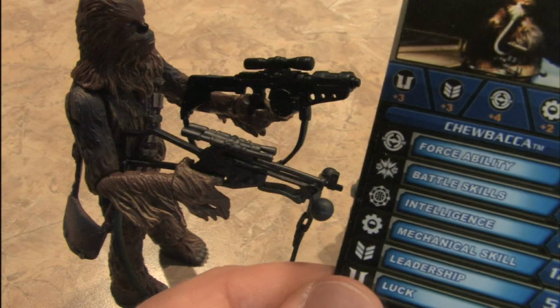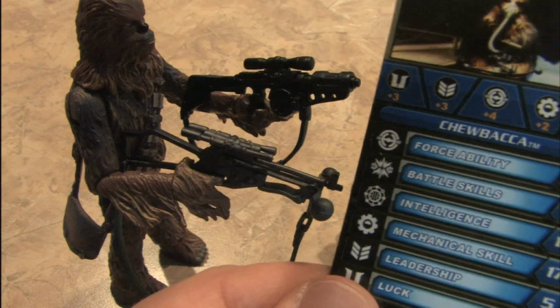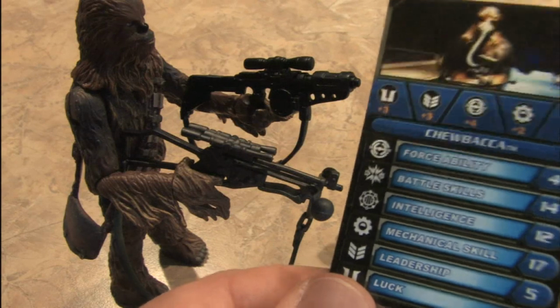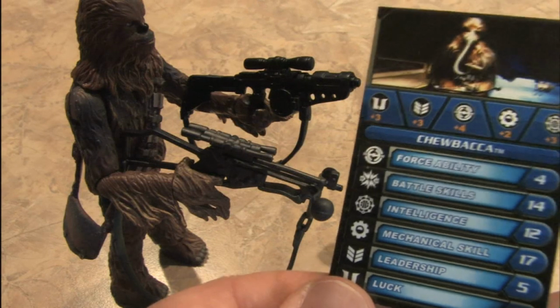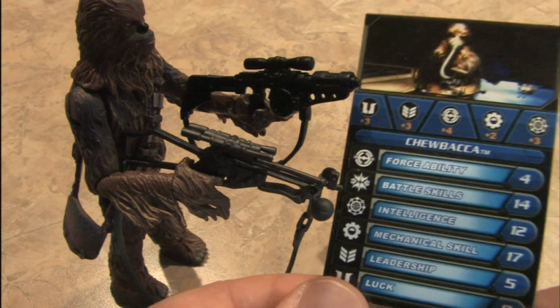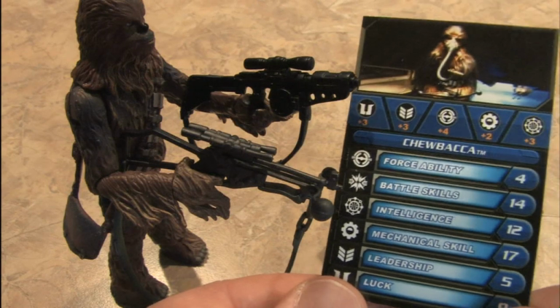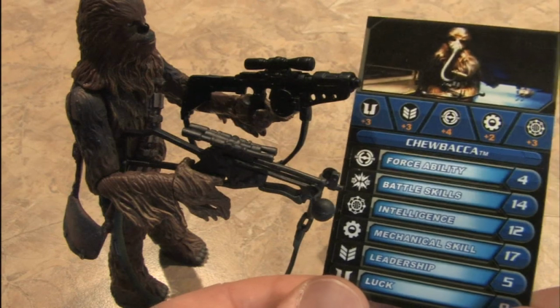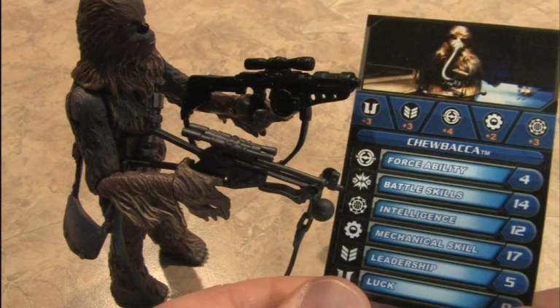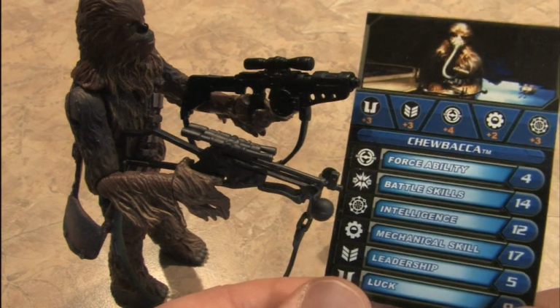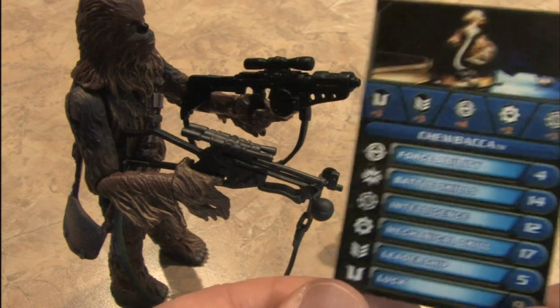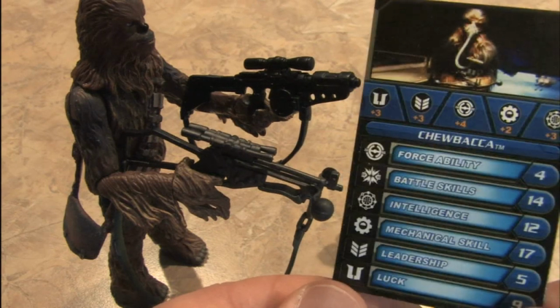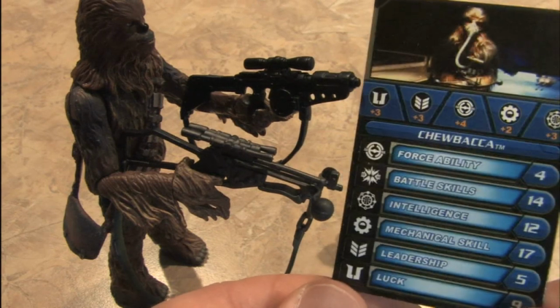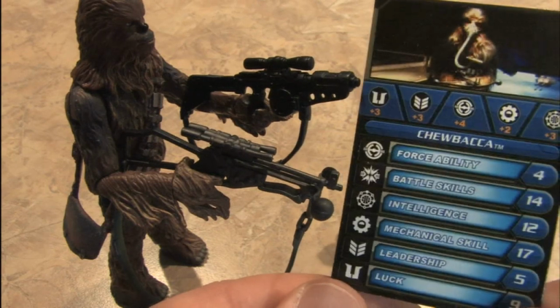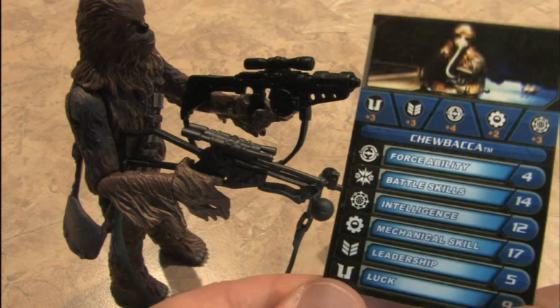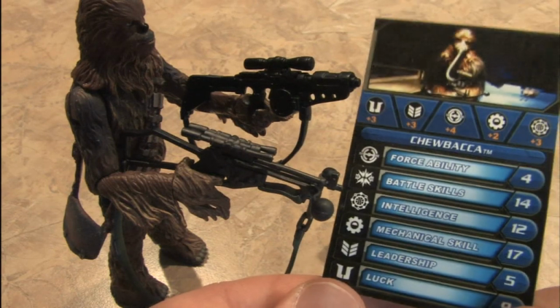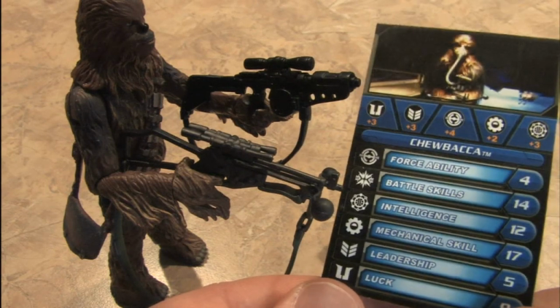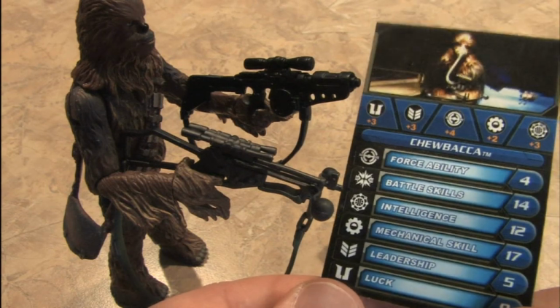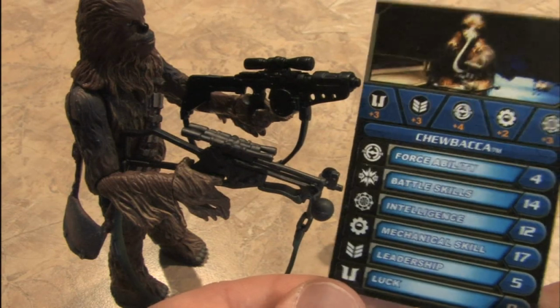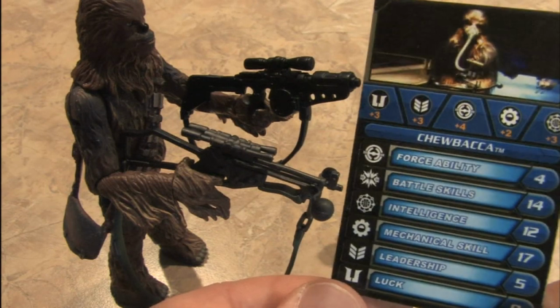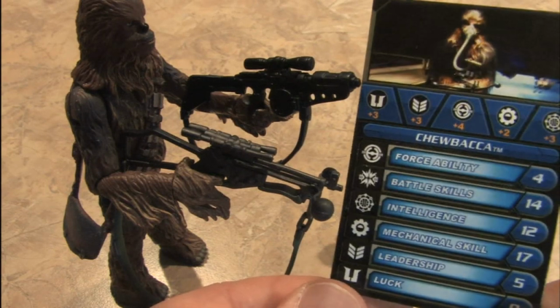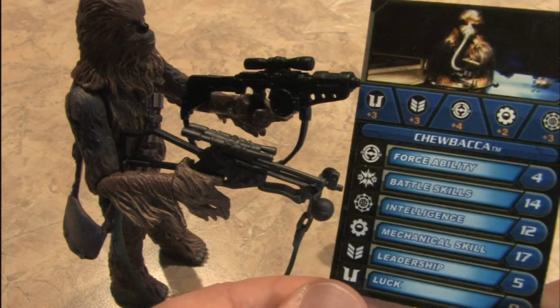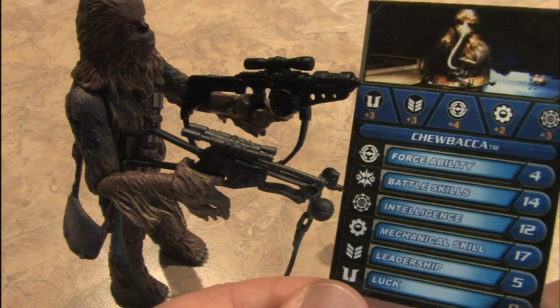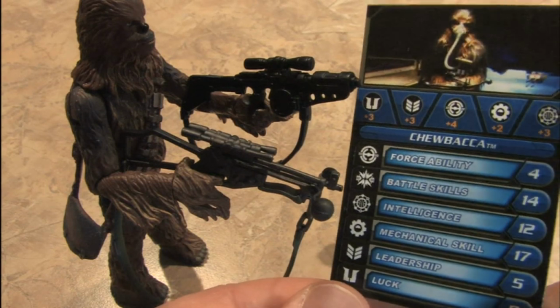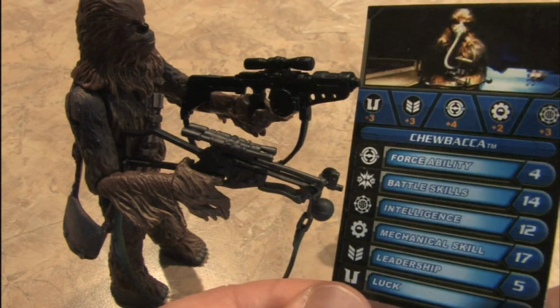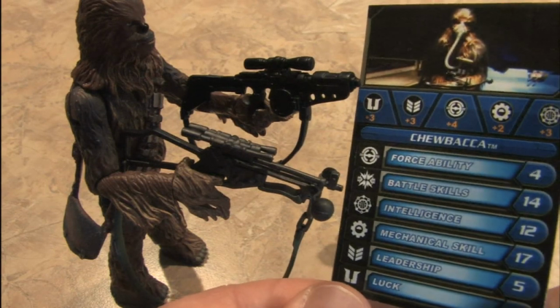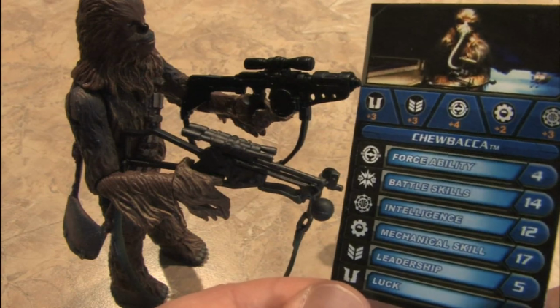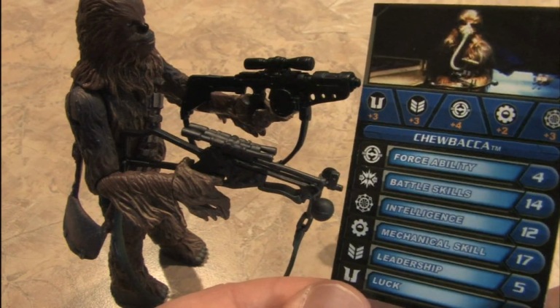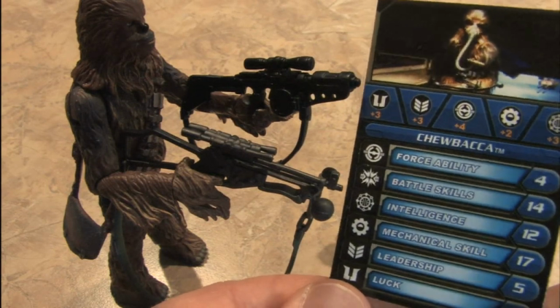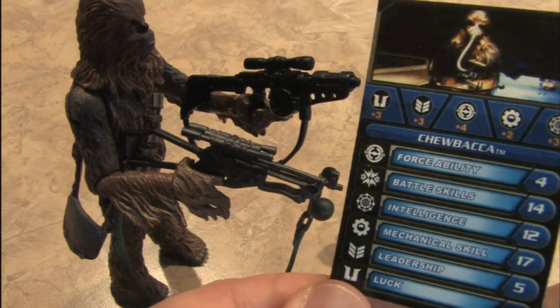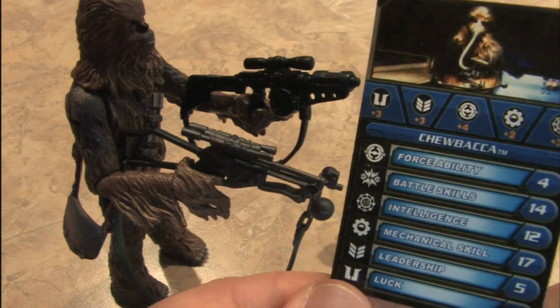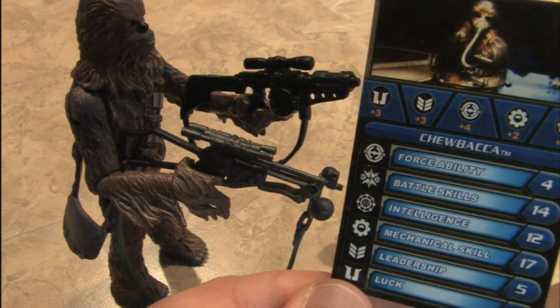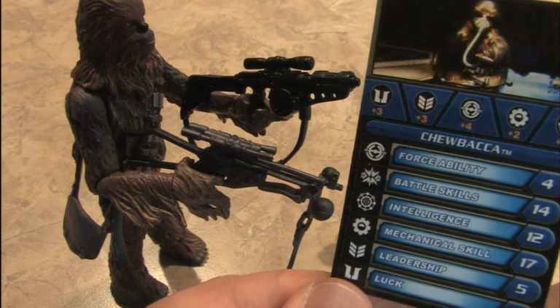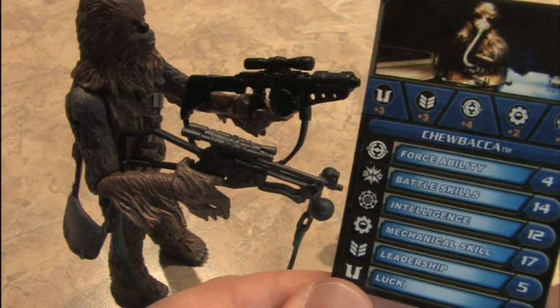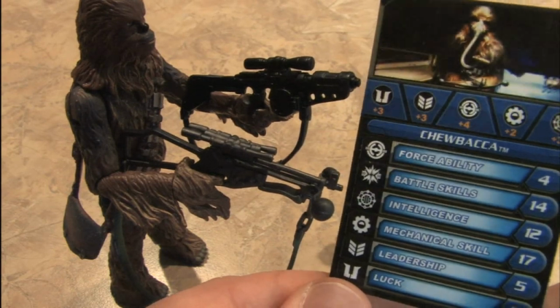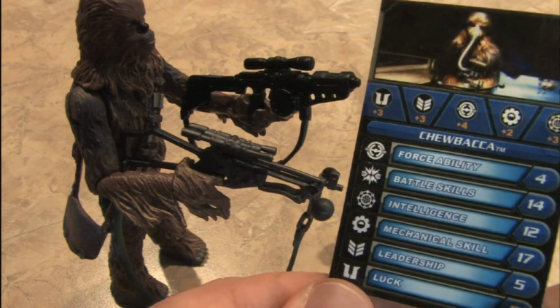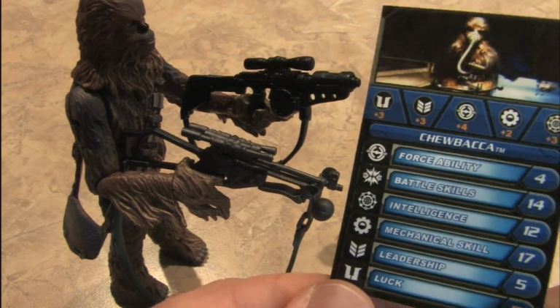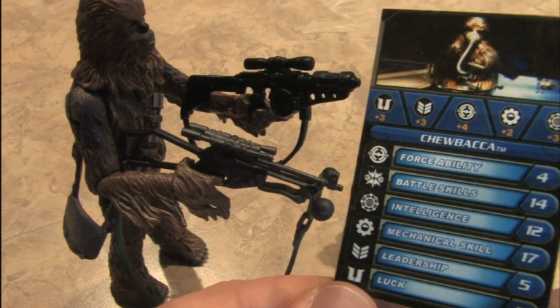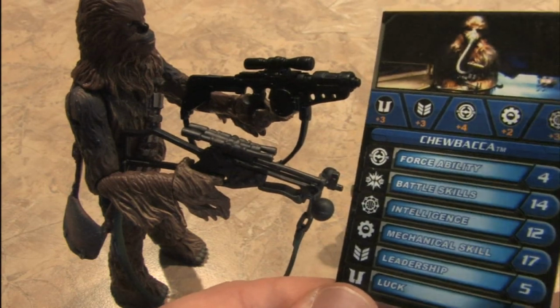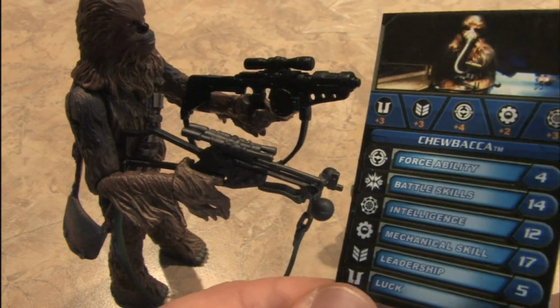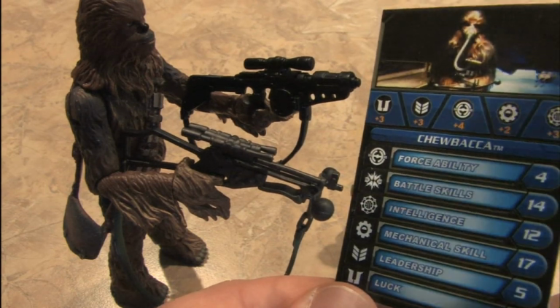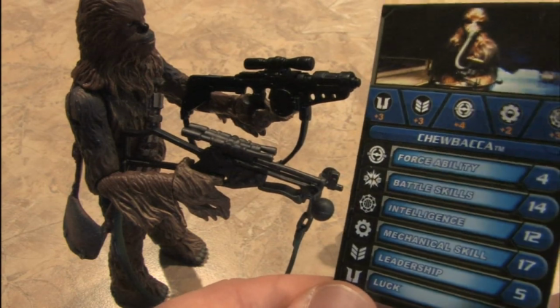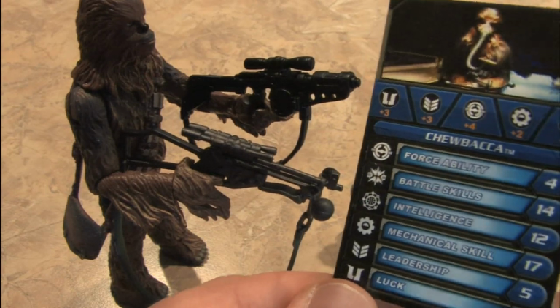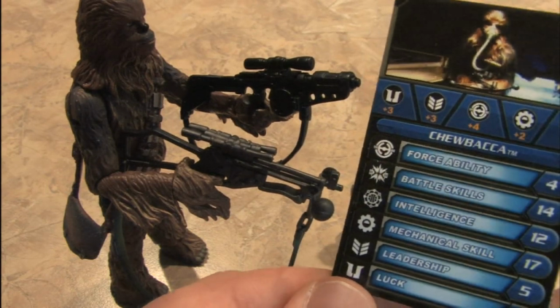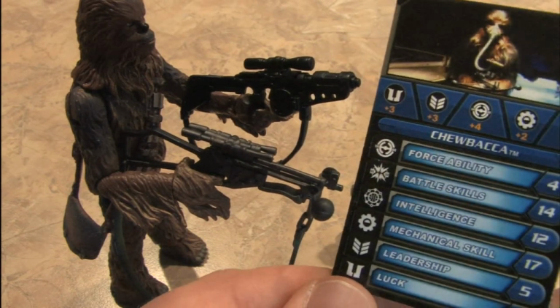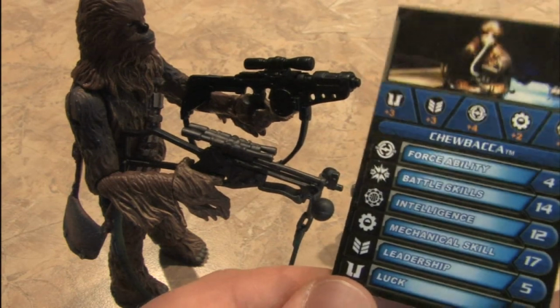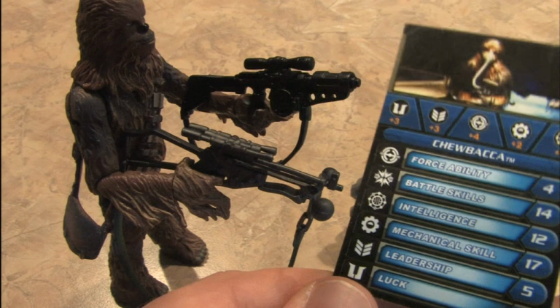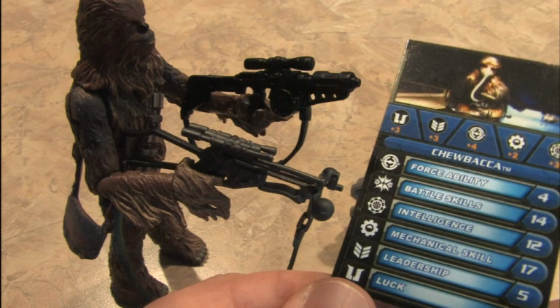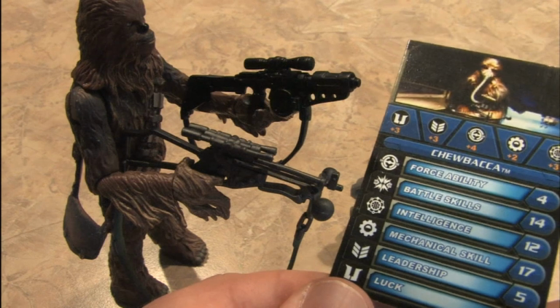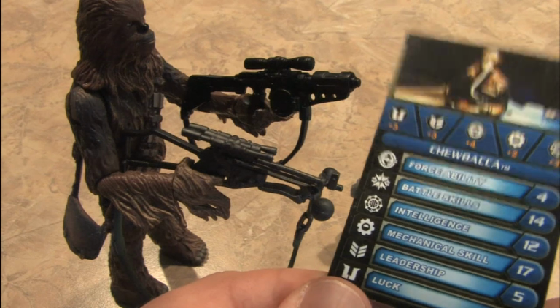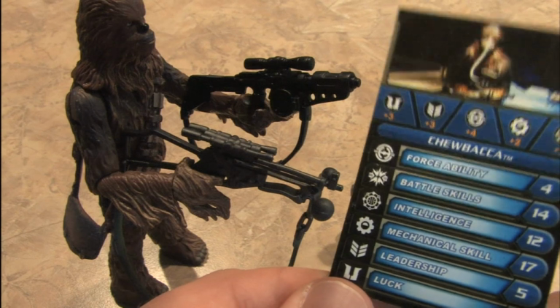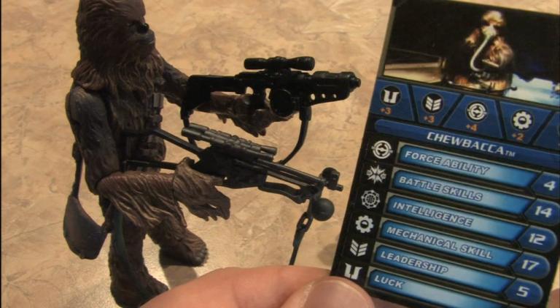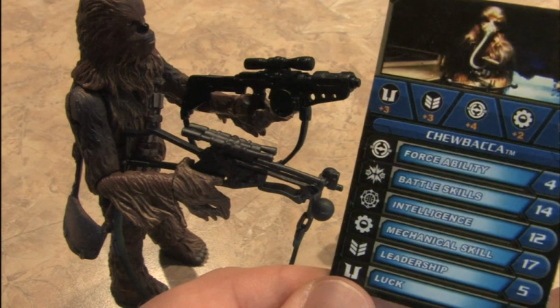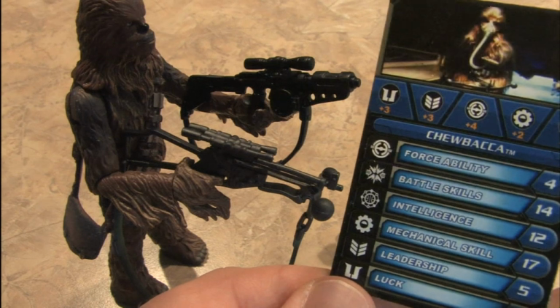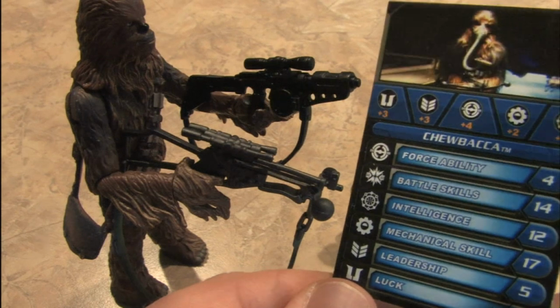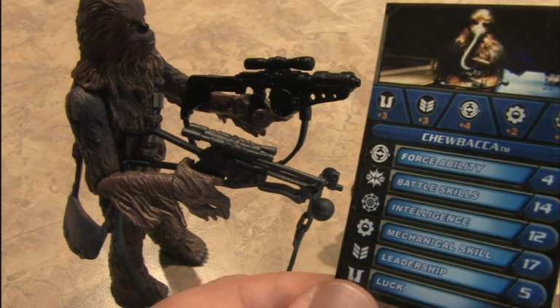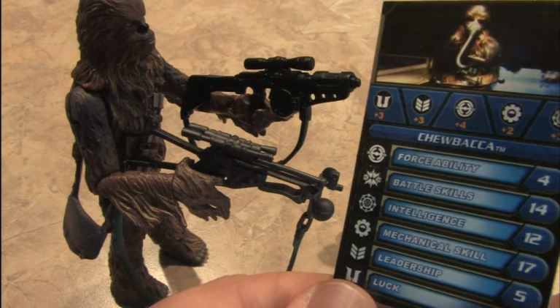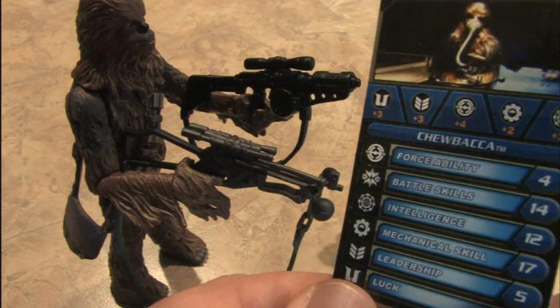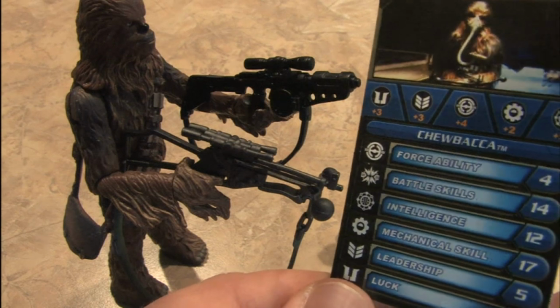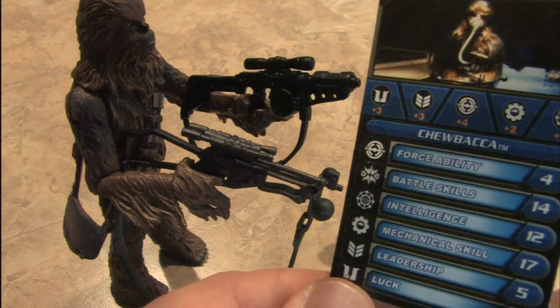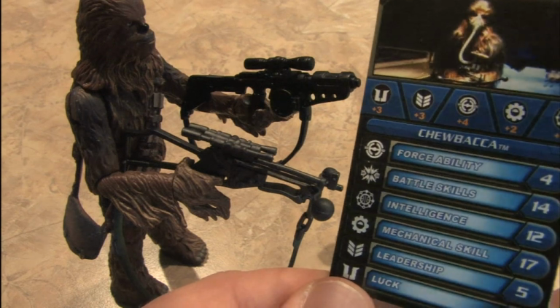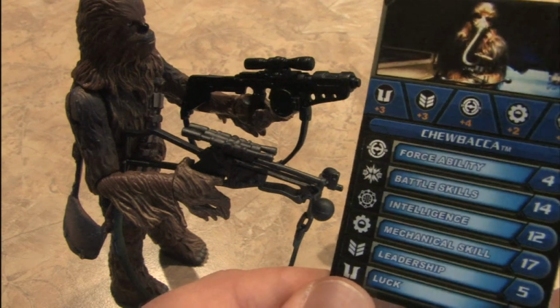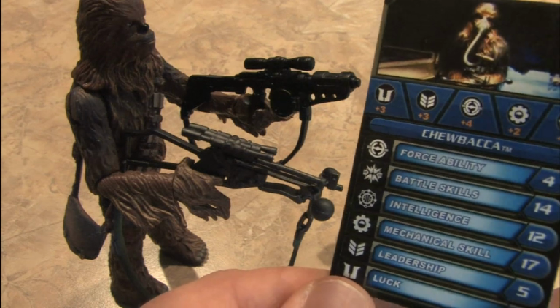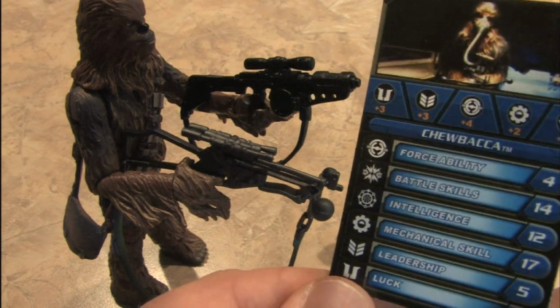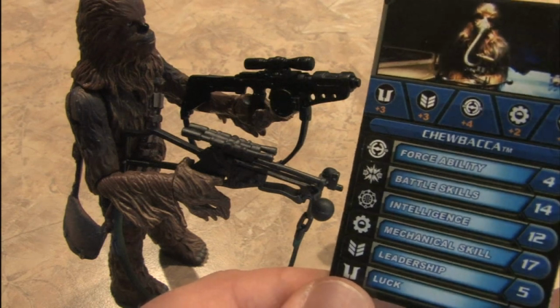This card doesn't make much sense. Where's his ripping arms out of people's sockets ability? He's very good at that.